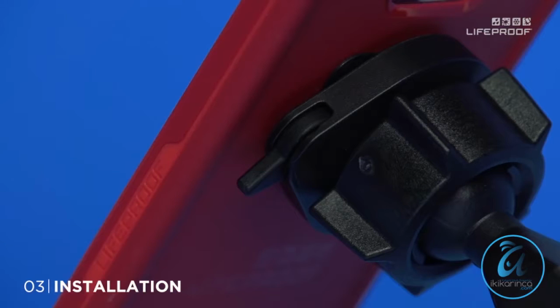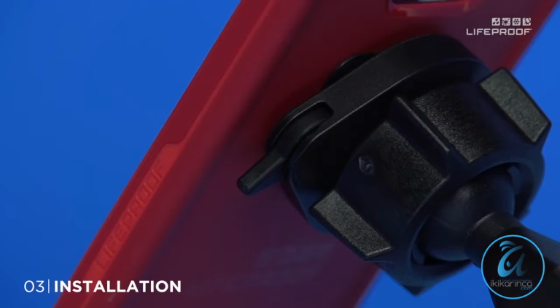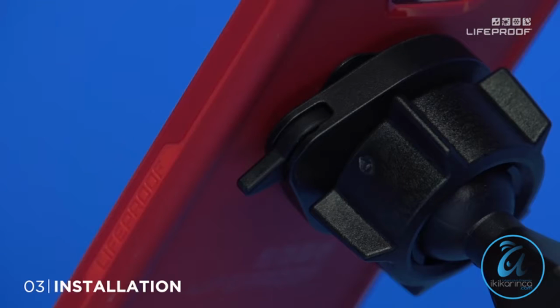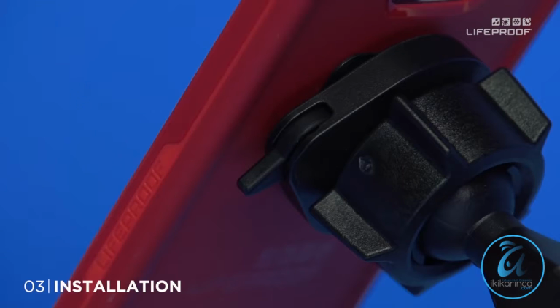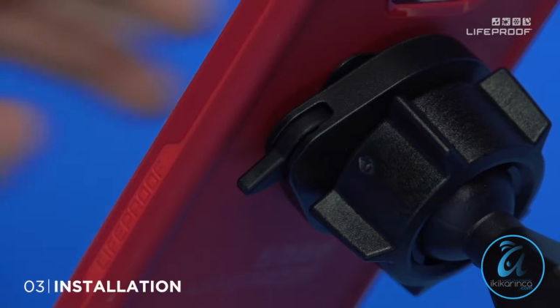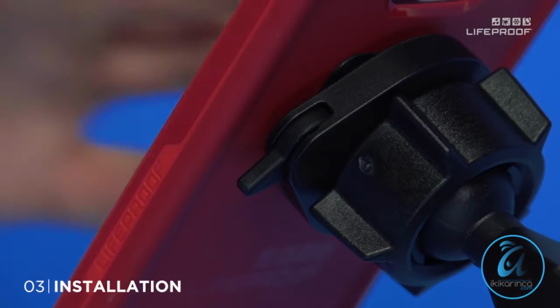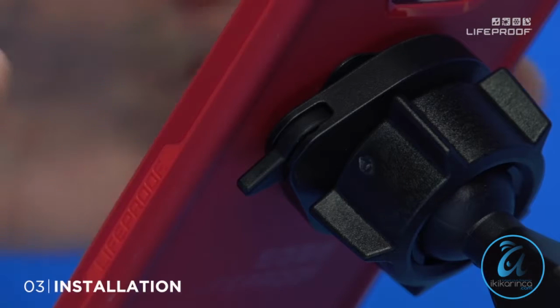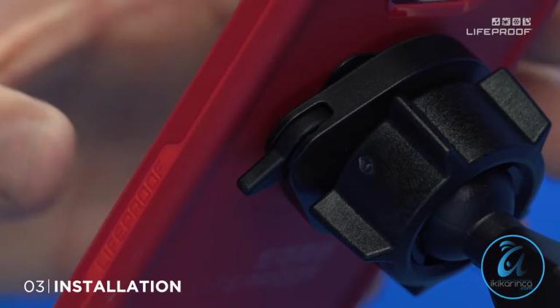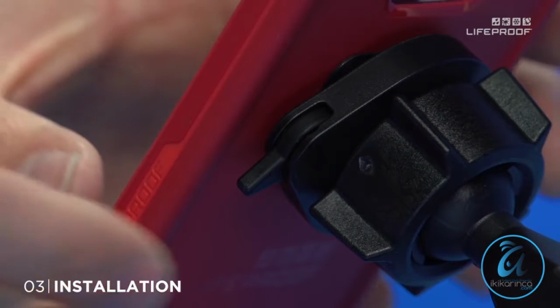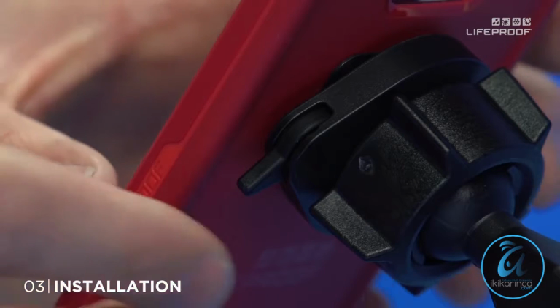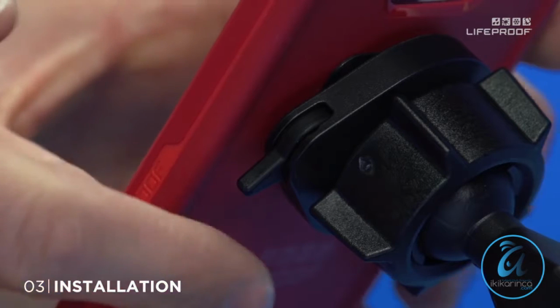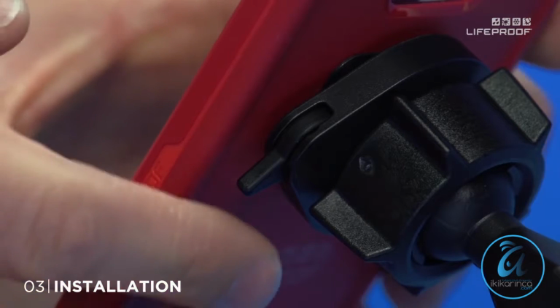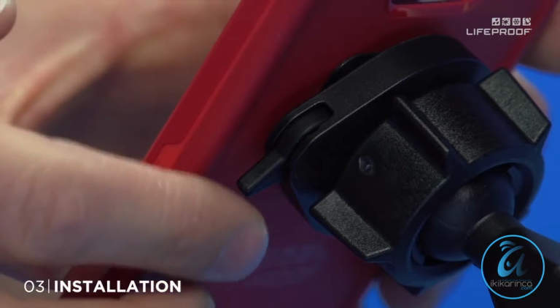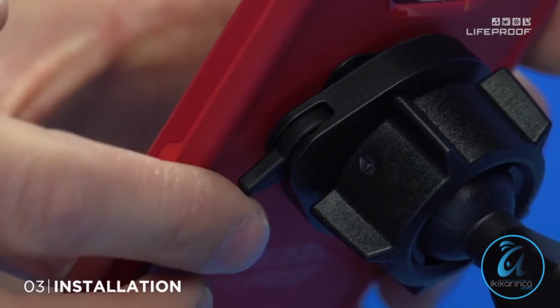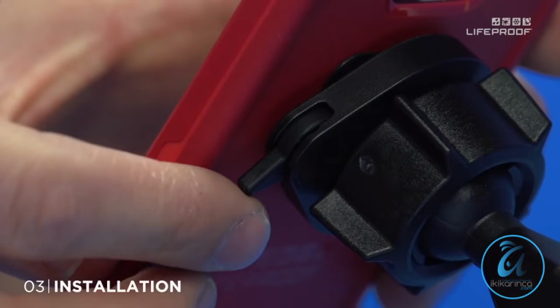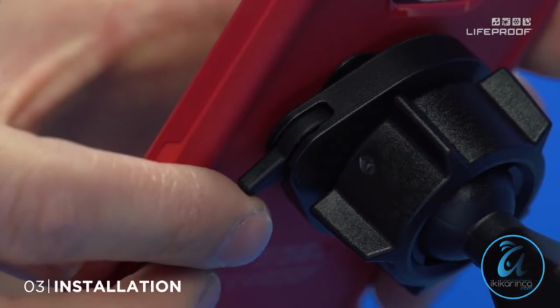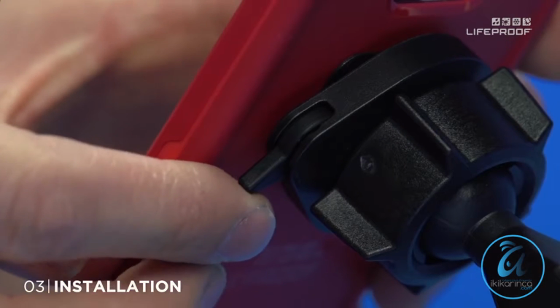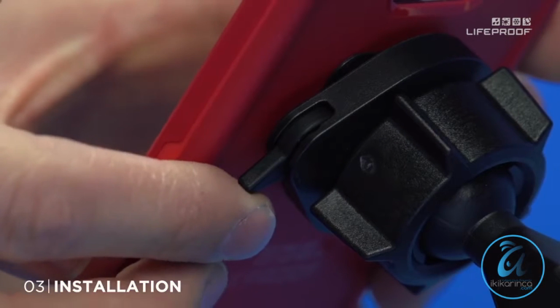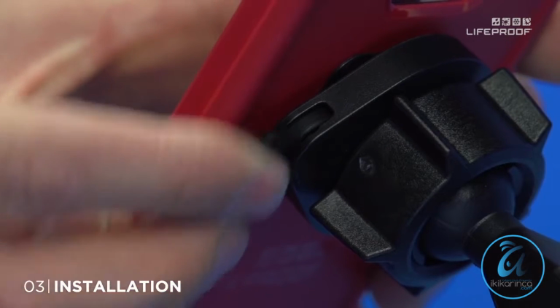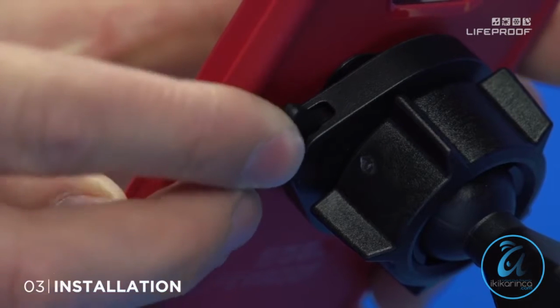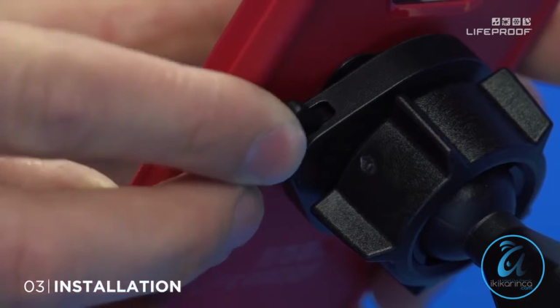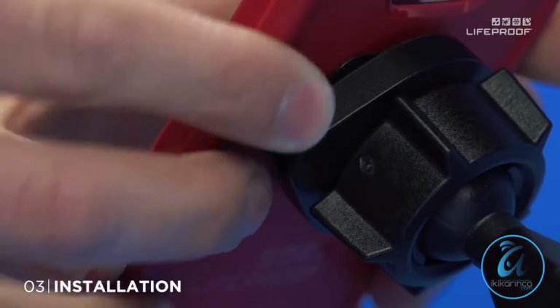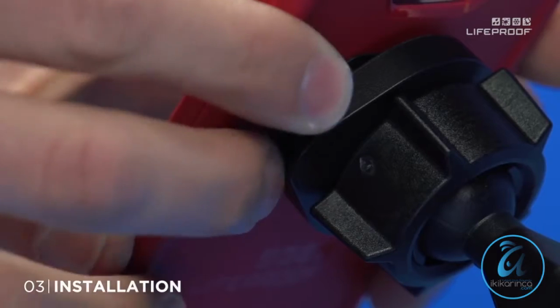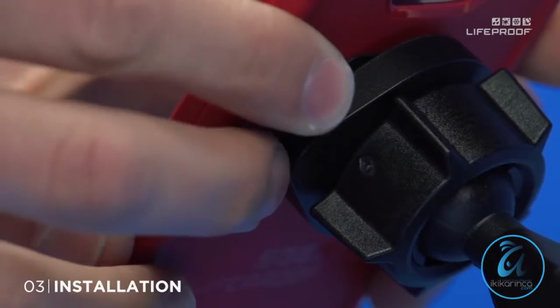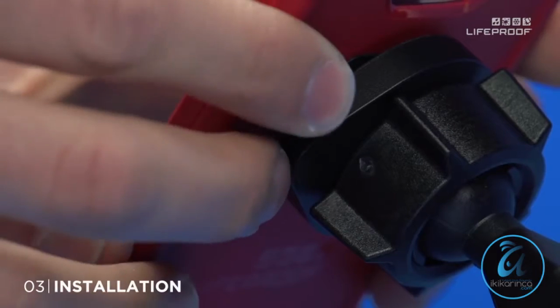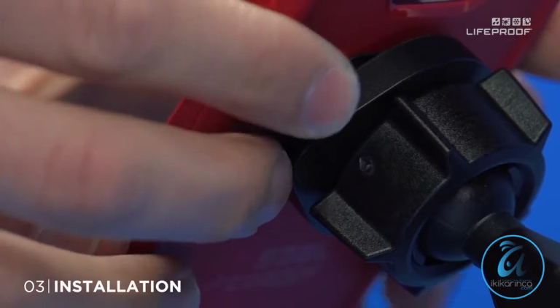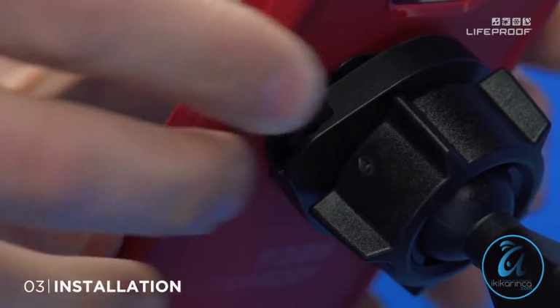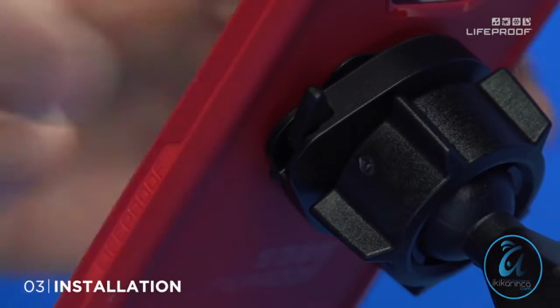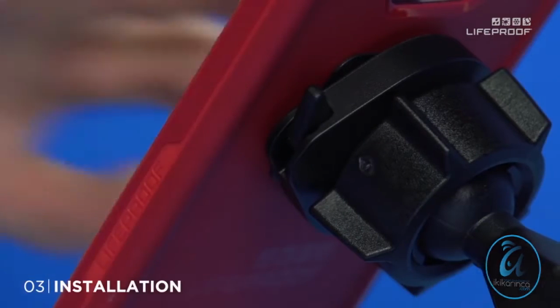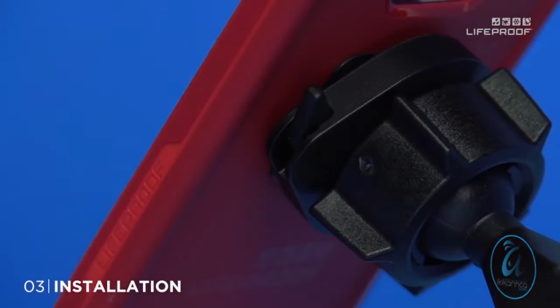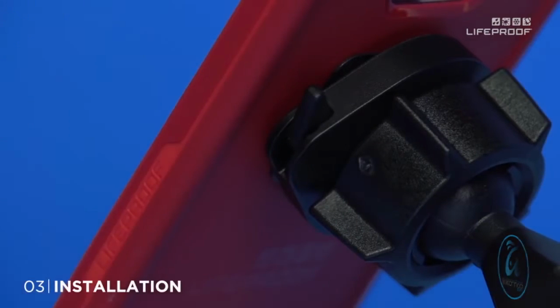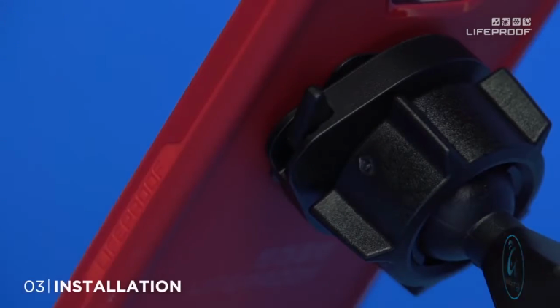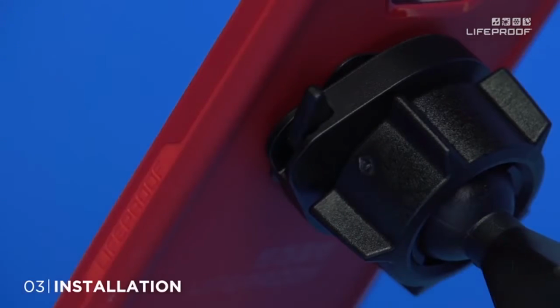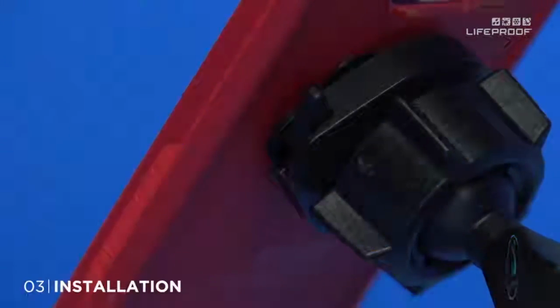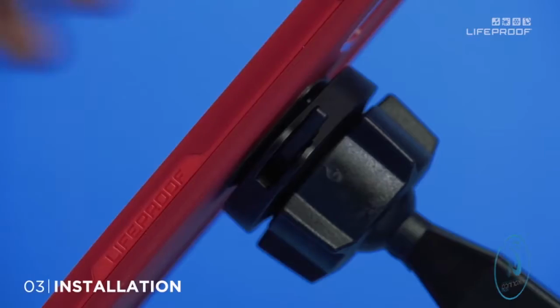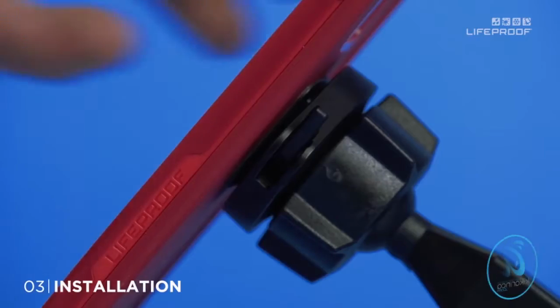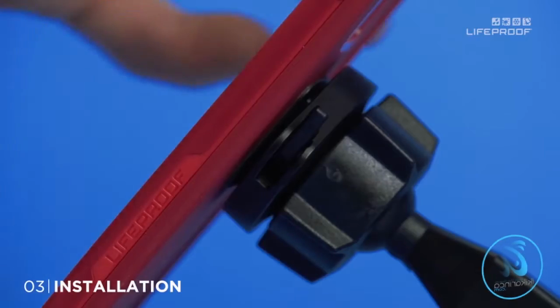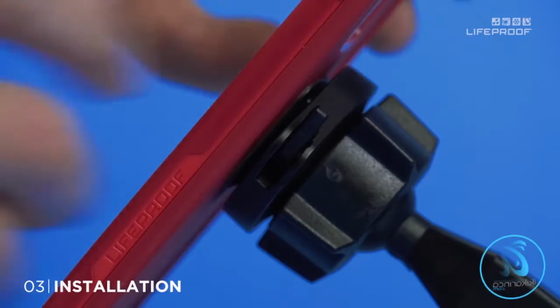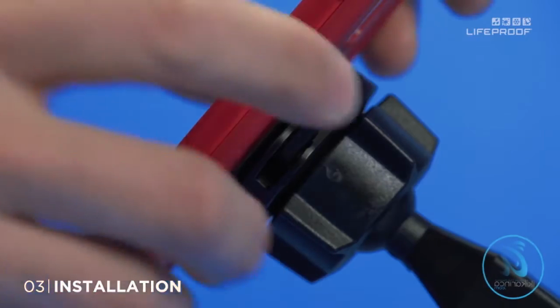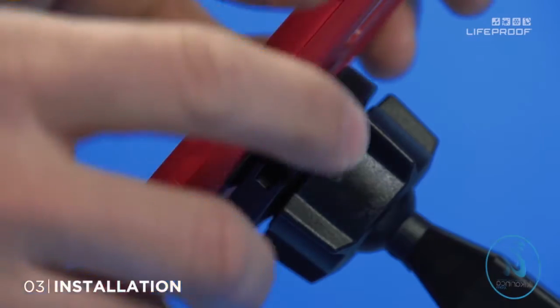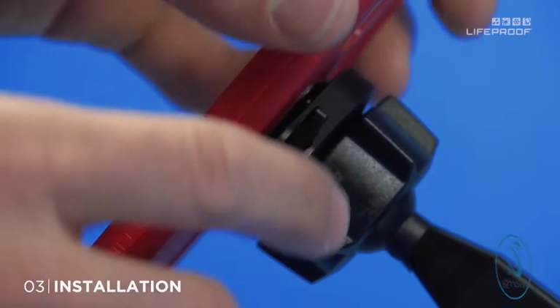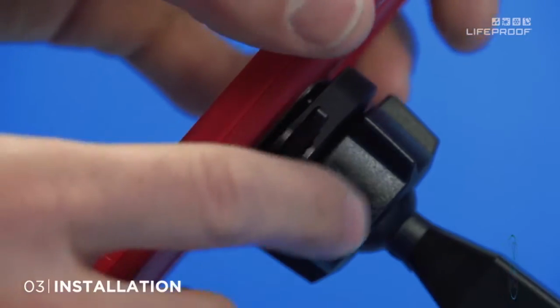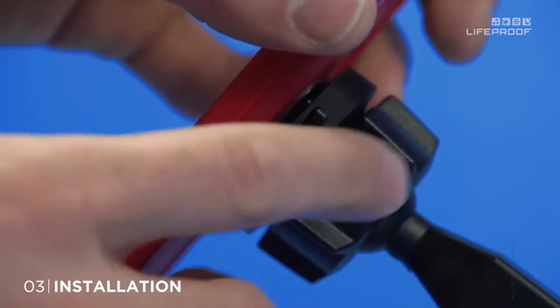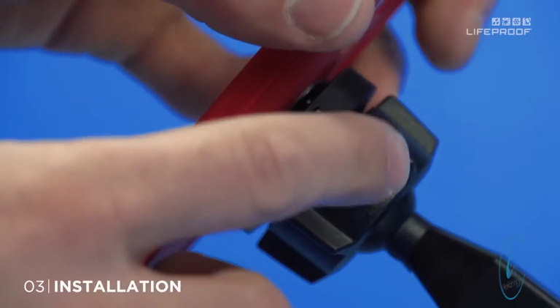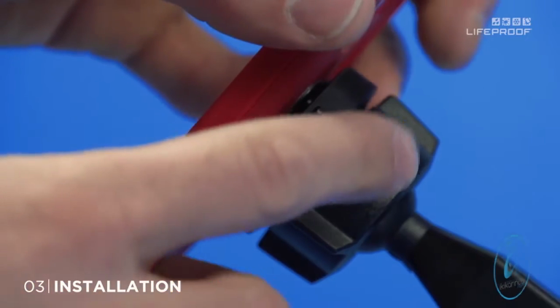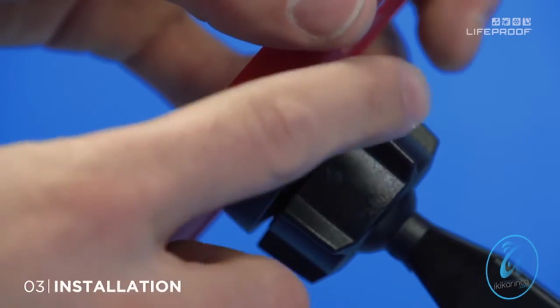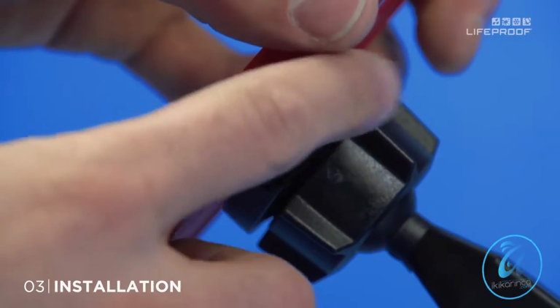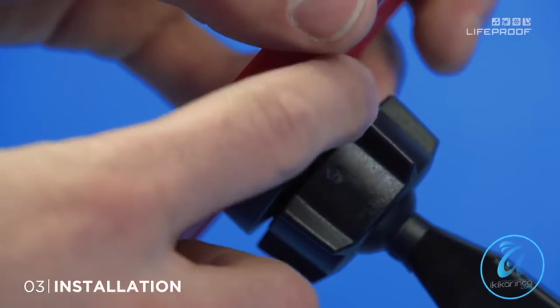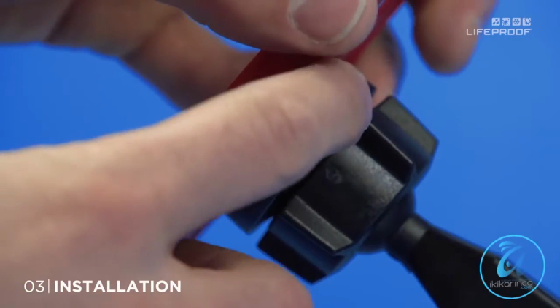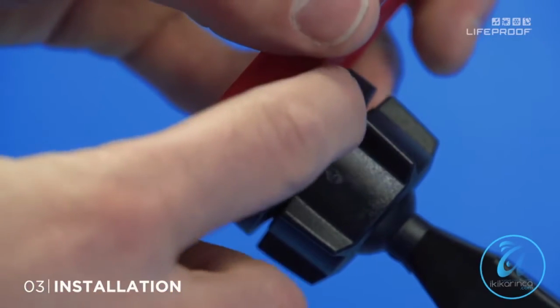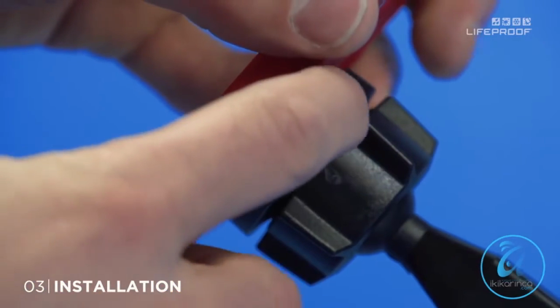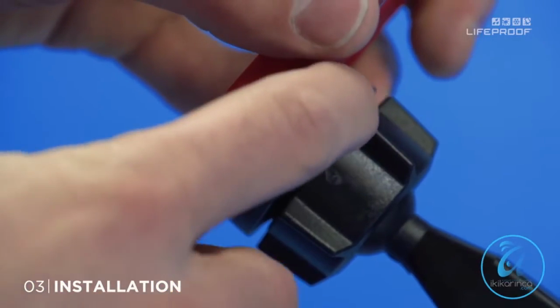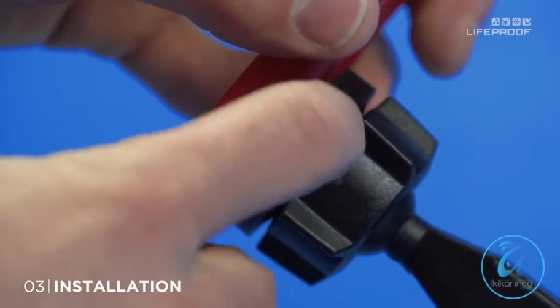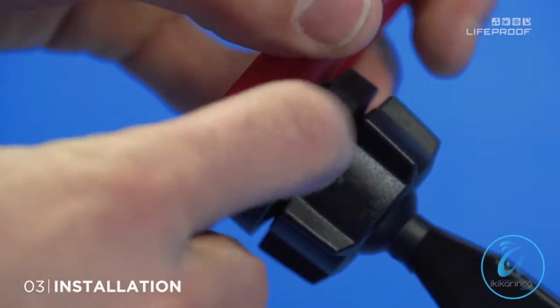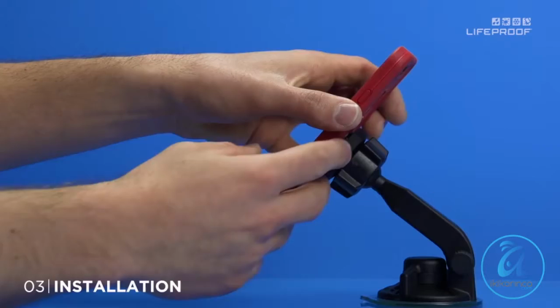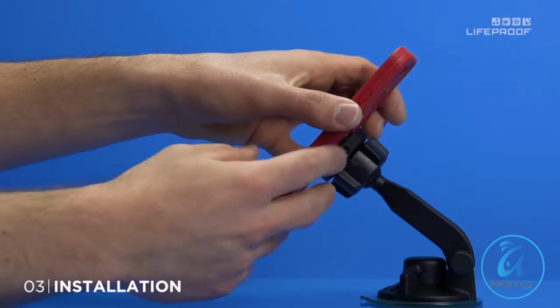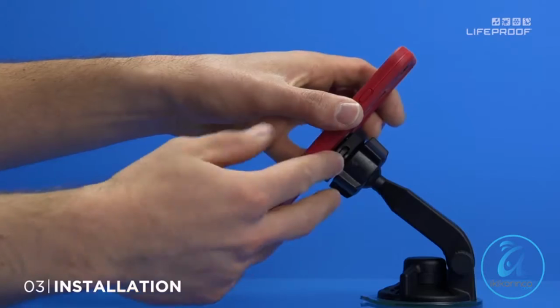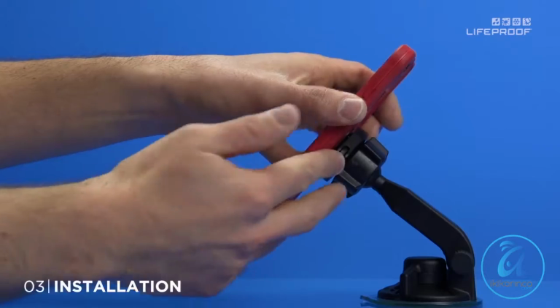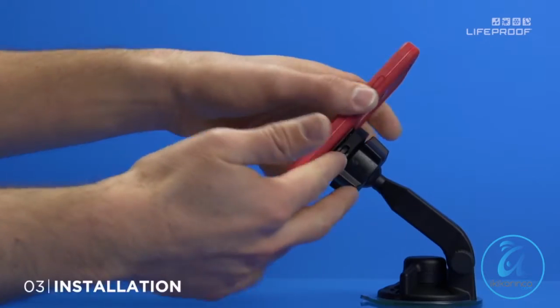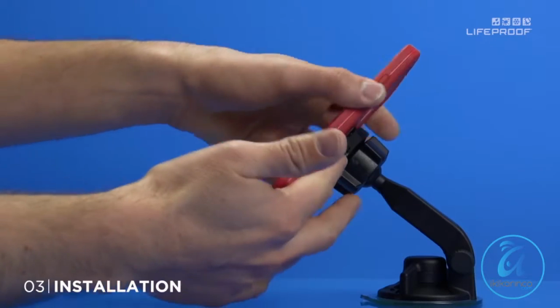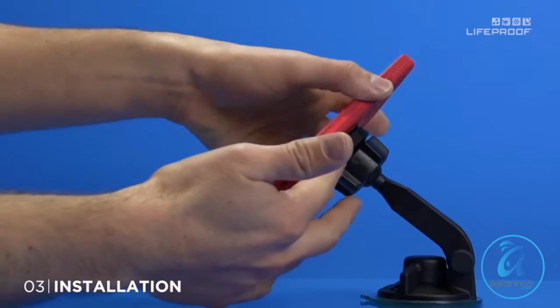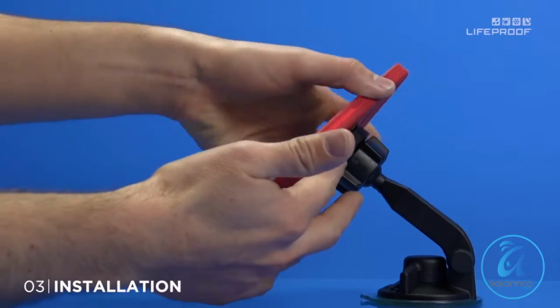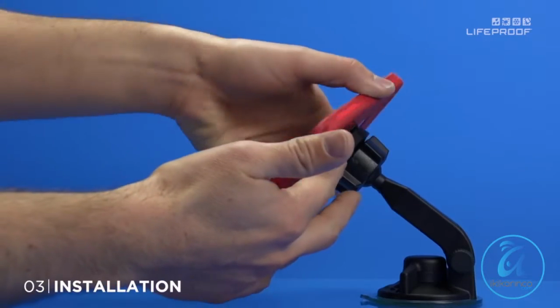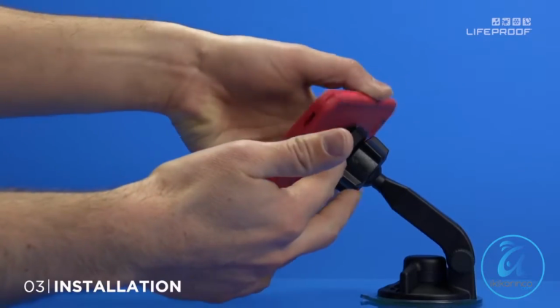Then slide the switch to lock — you're ready to go. To remove your phone, unlock the switch and twist to the left.